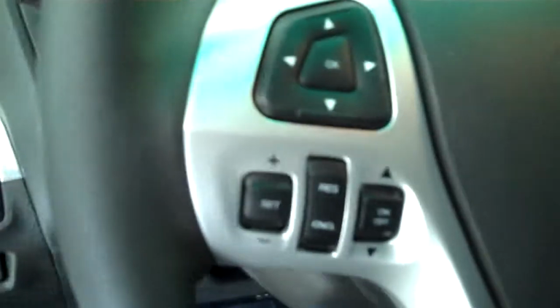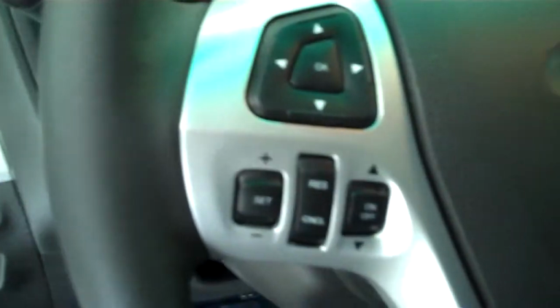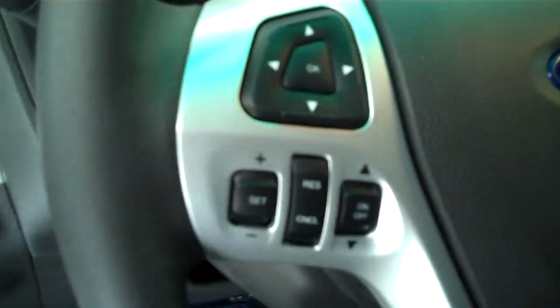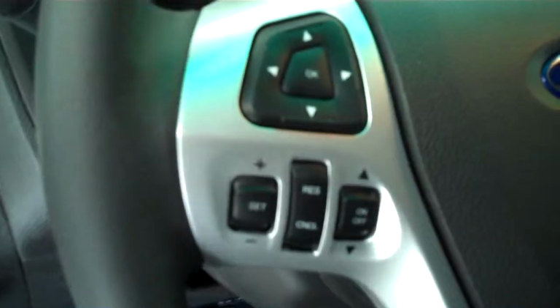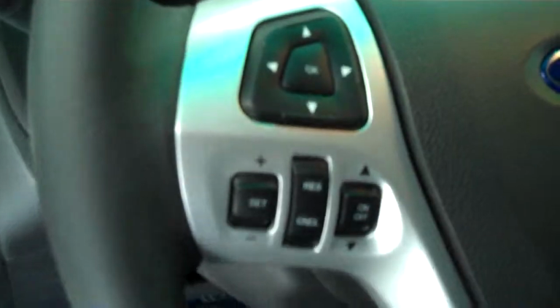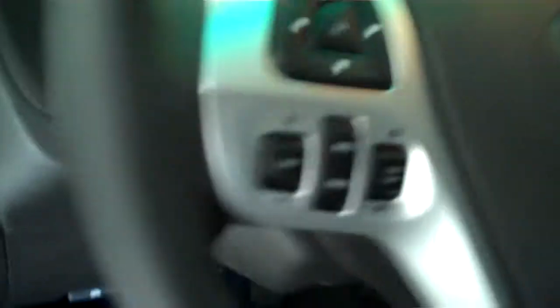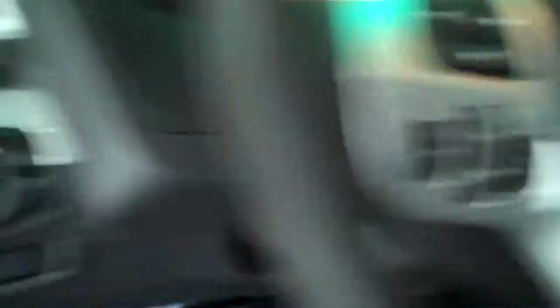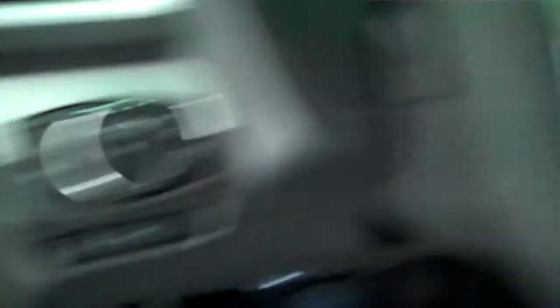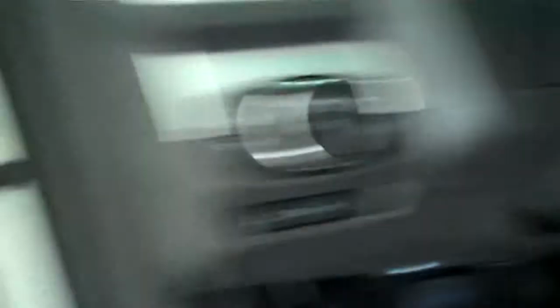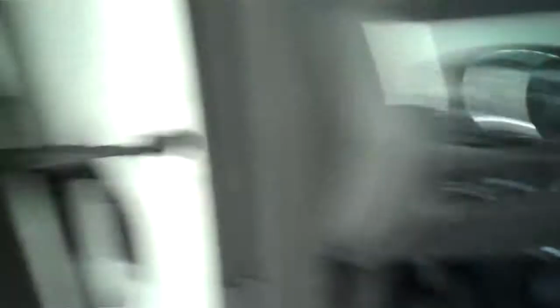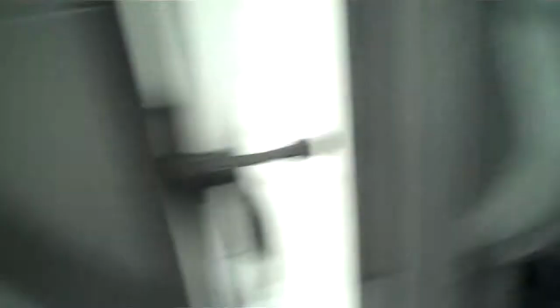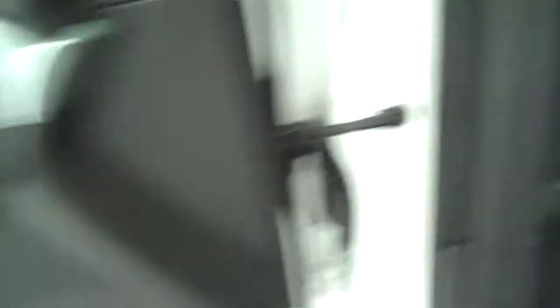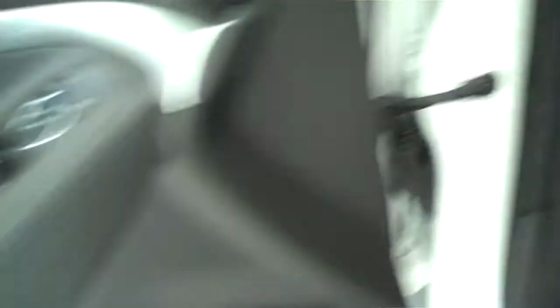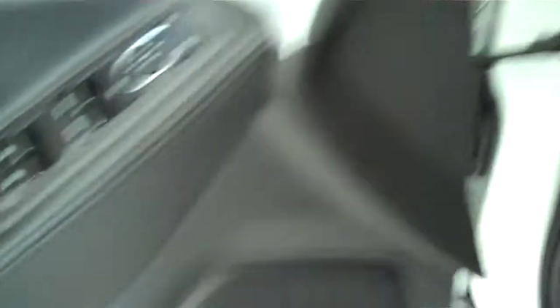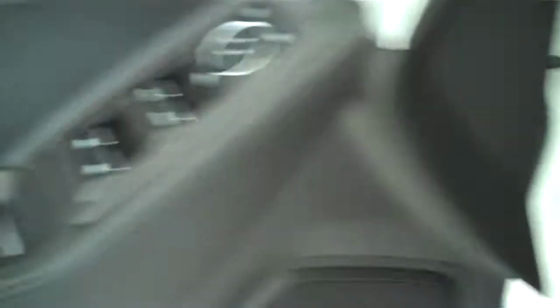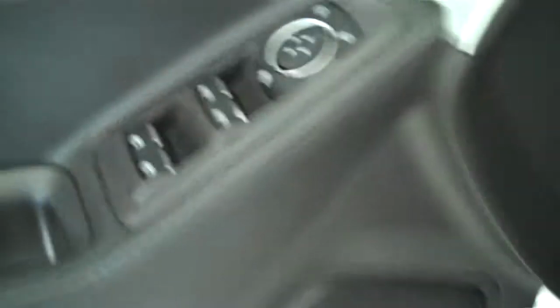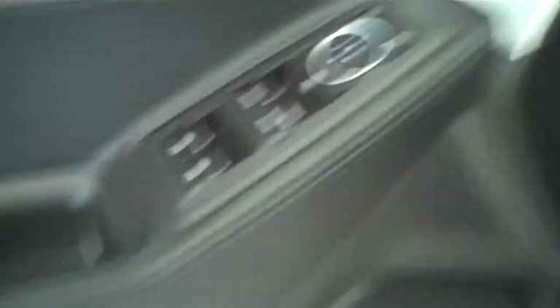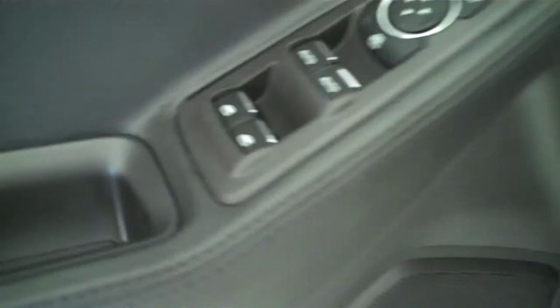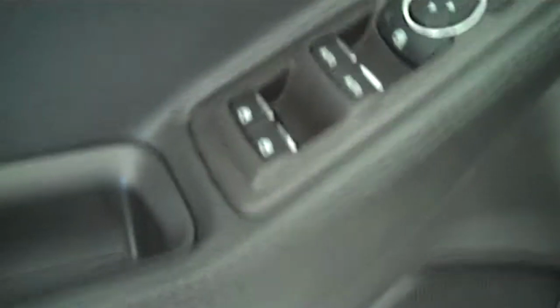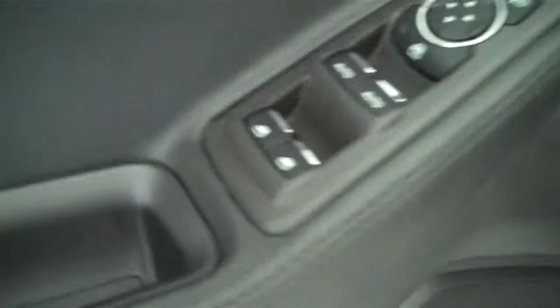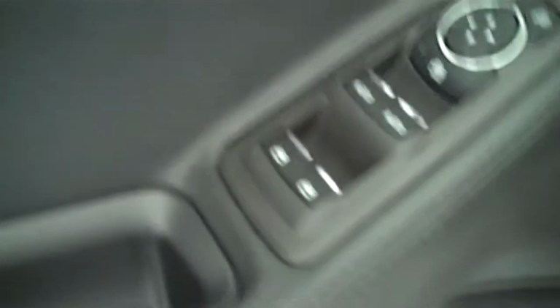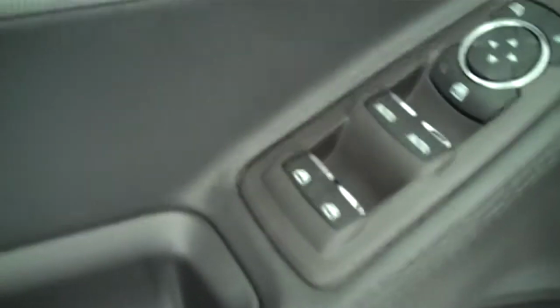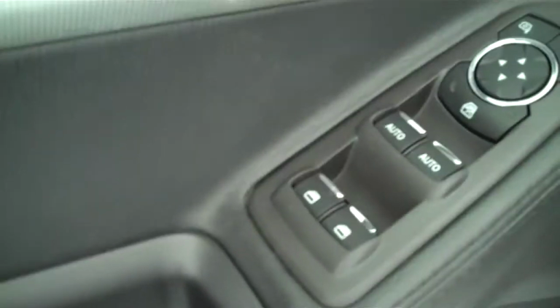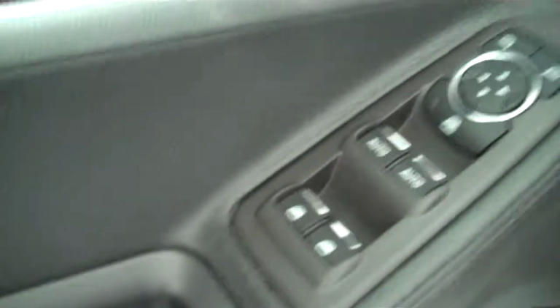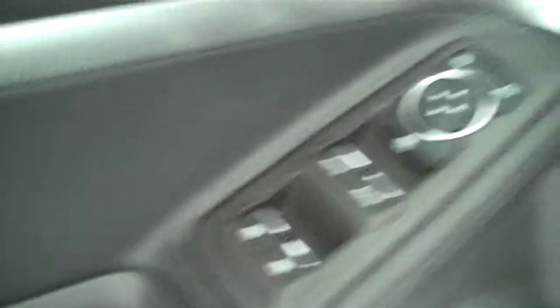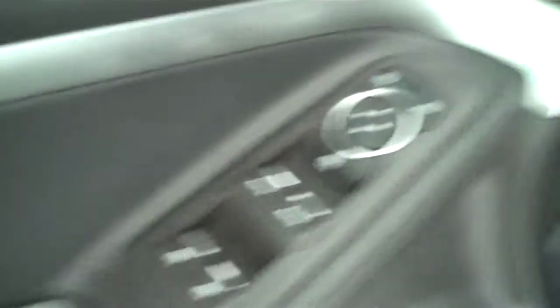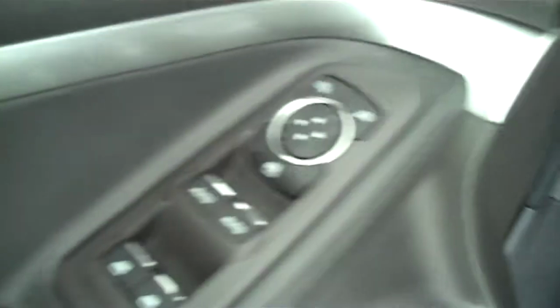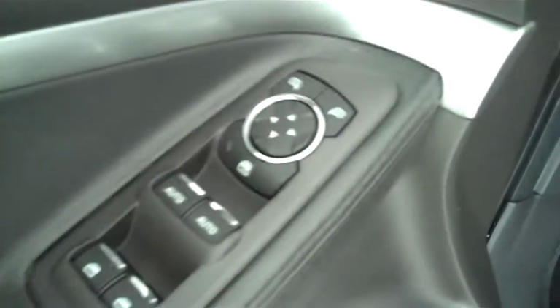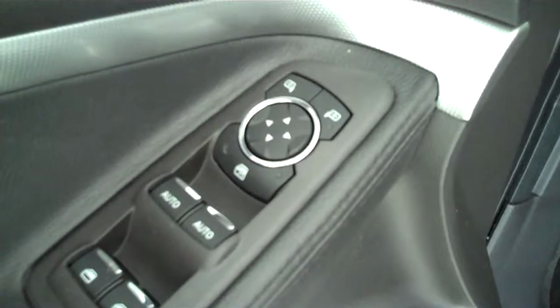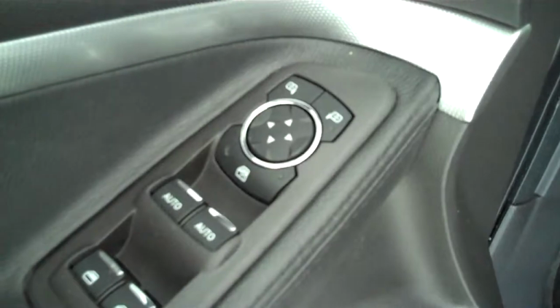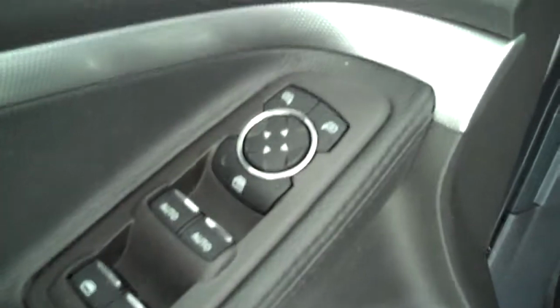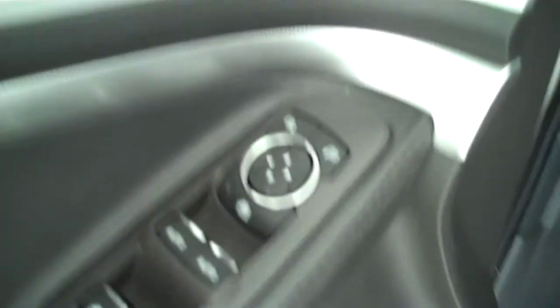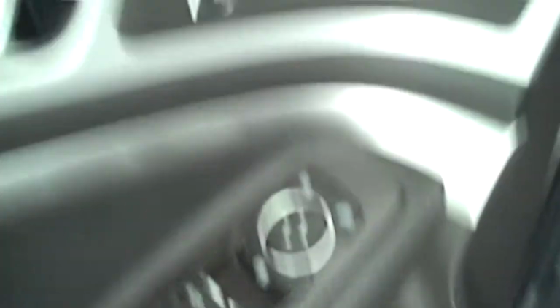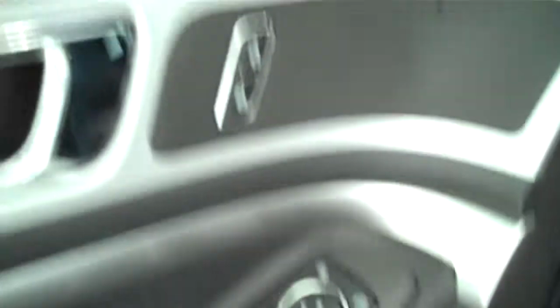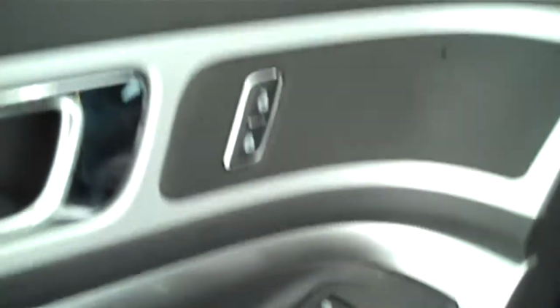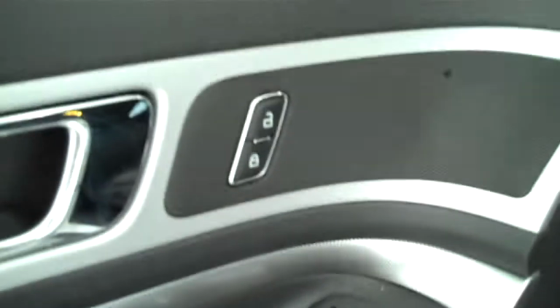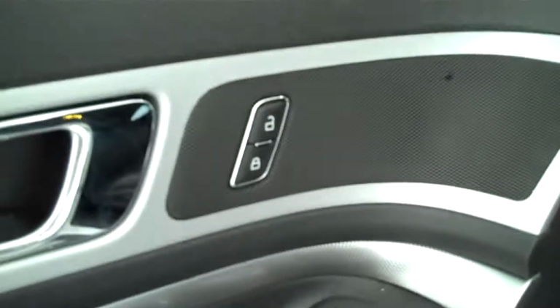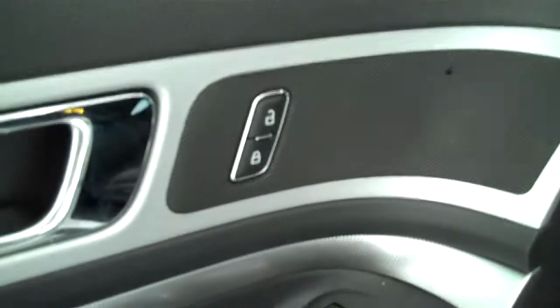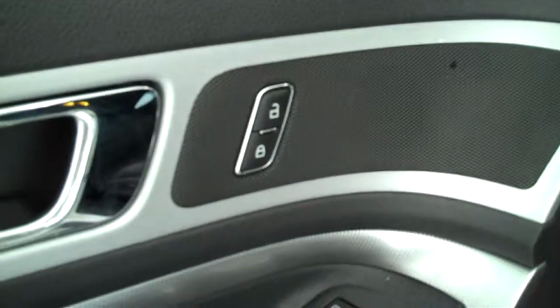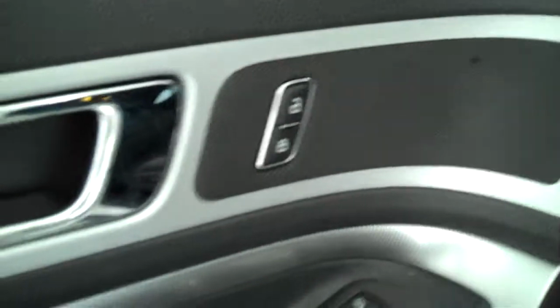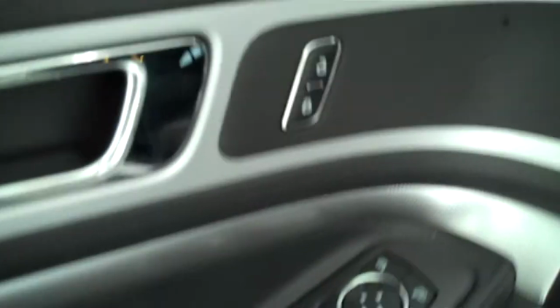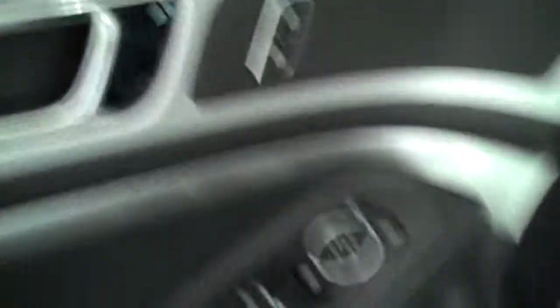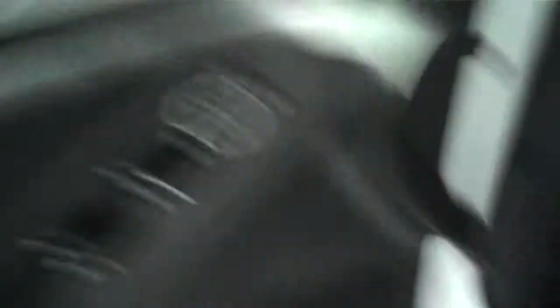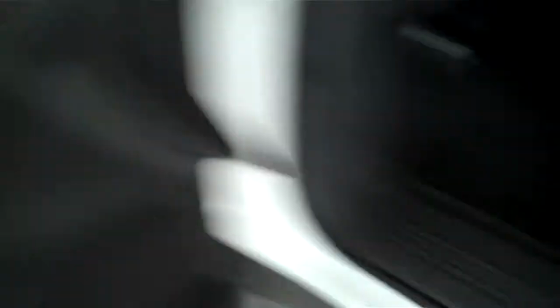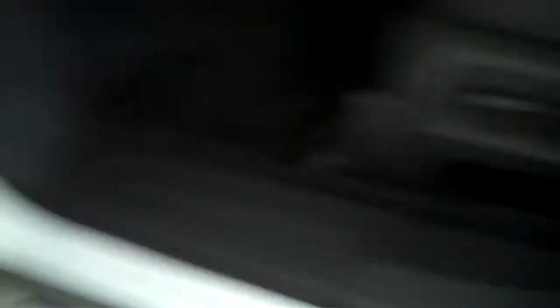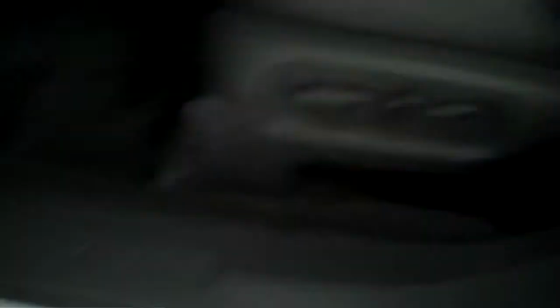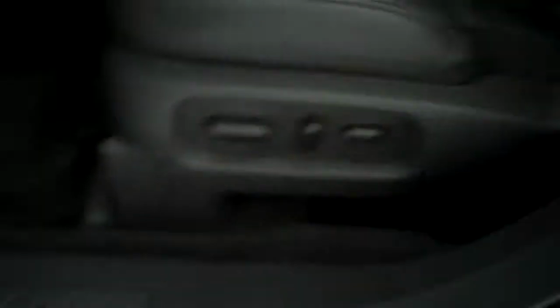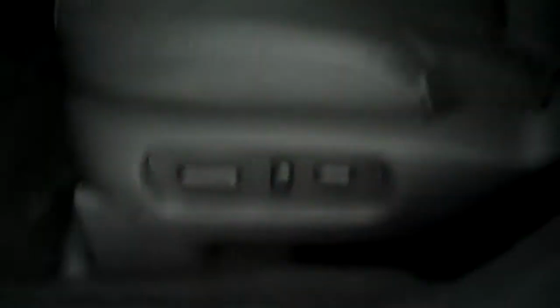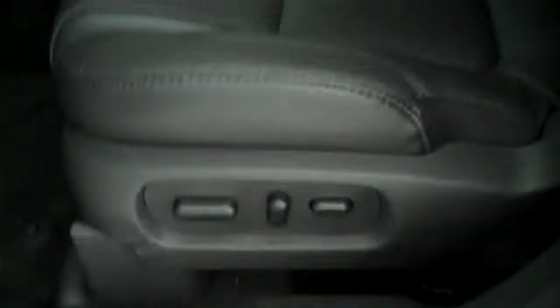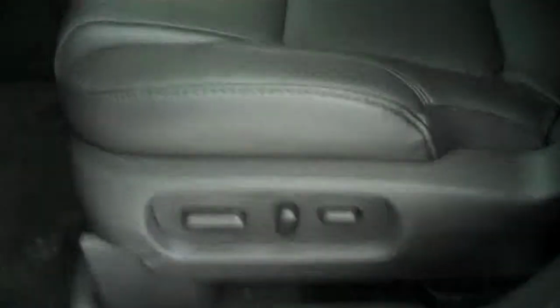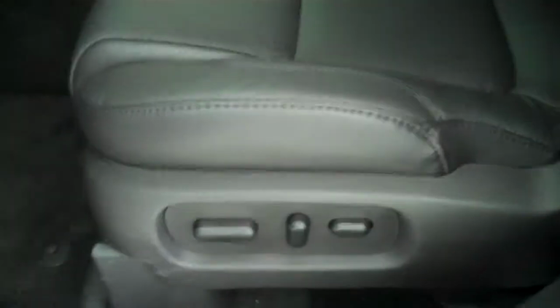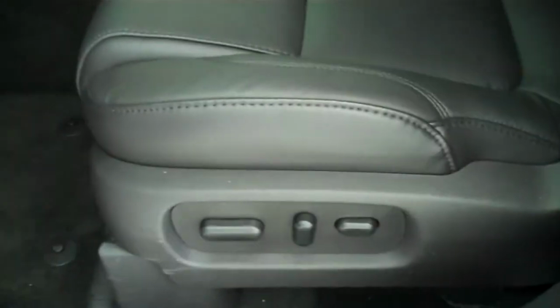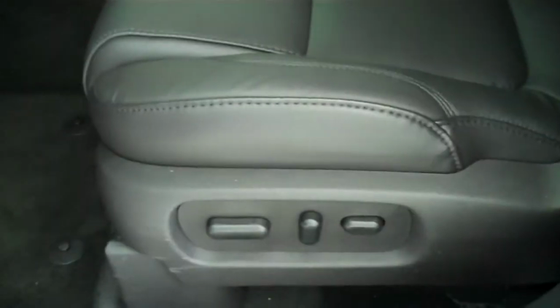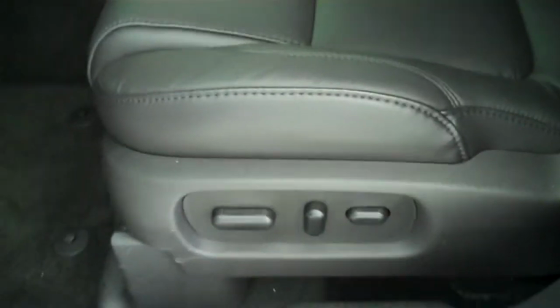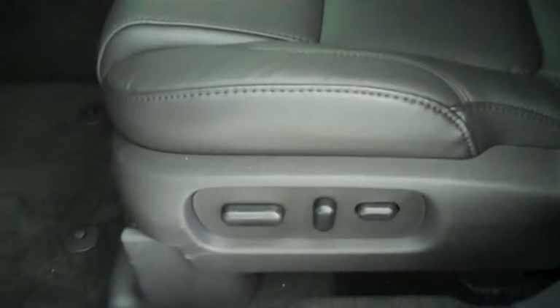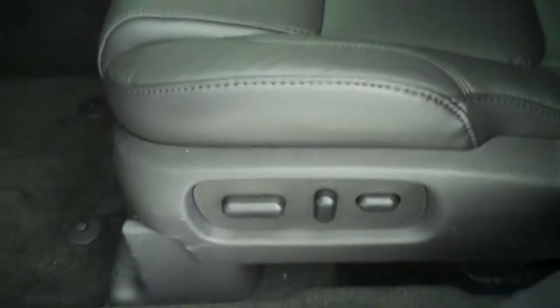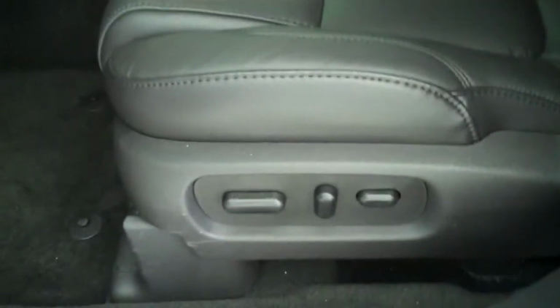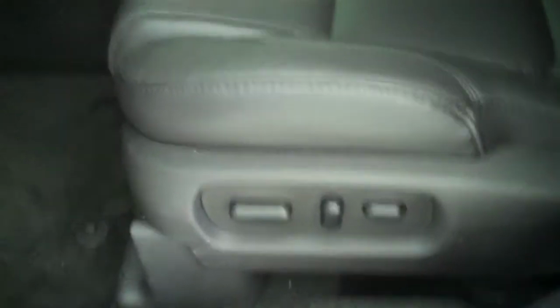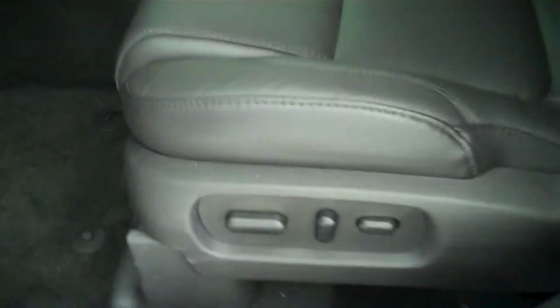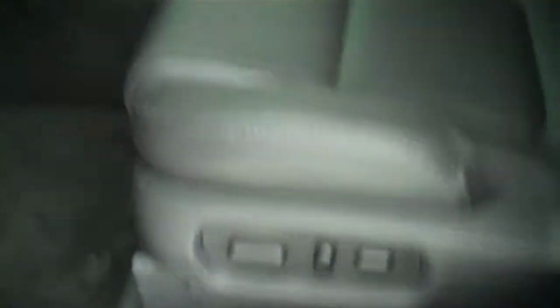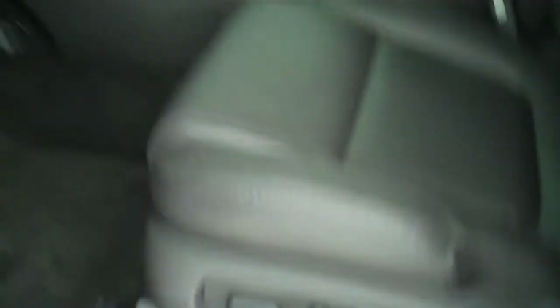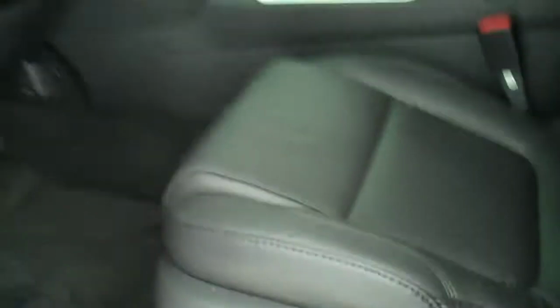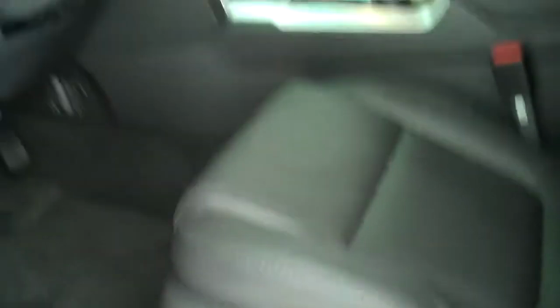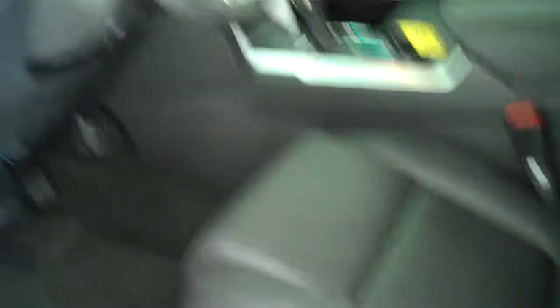It has cruise control, volume control for the radio on the steering wheel, power windows, power mirrors, power door locks, and power seats on both sides.